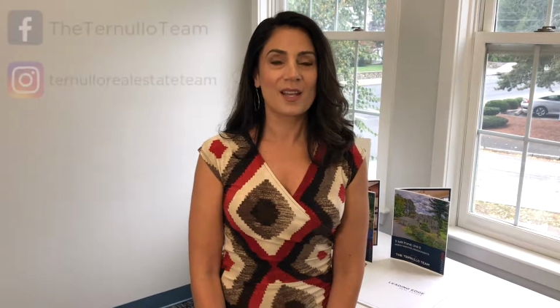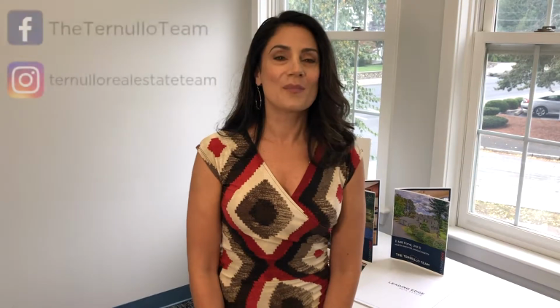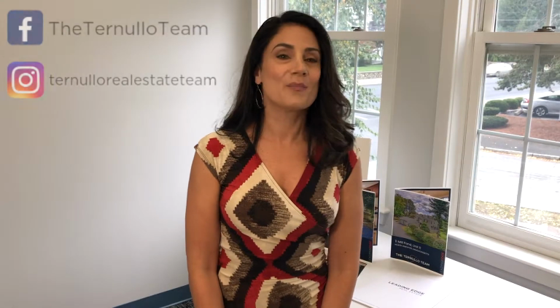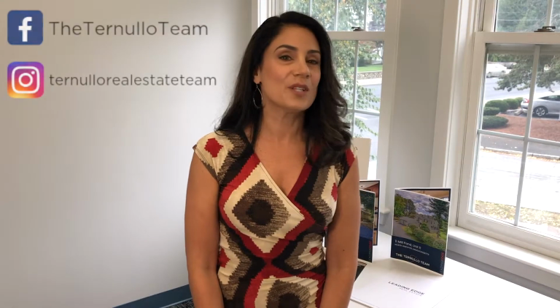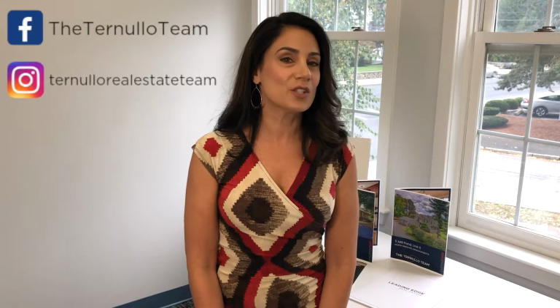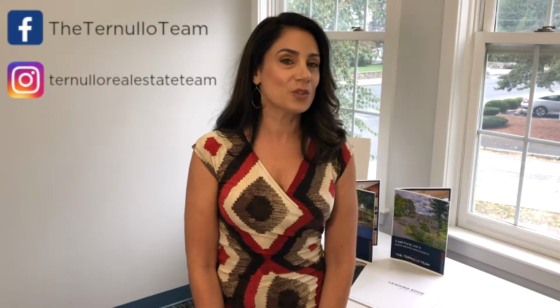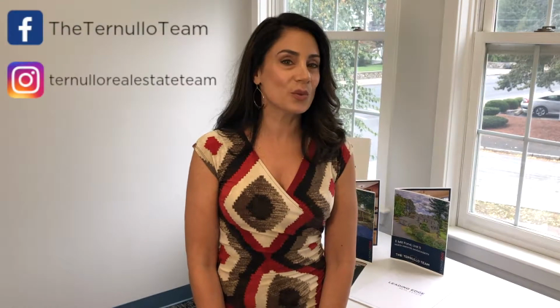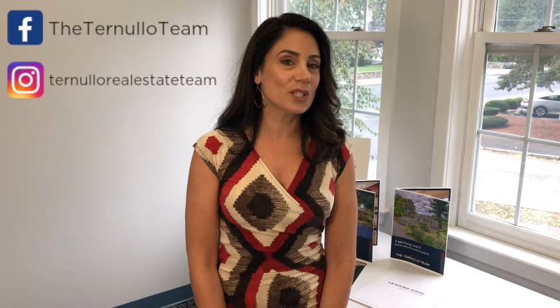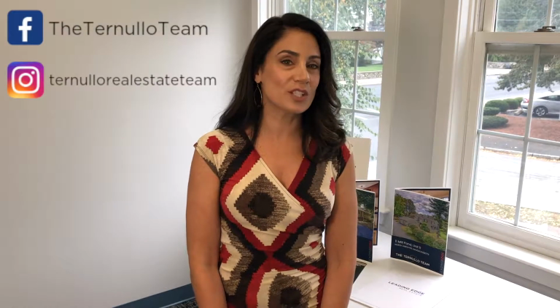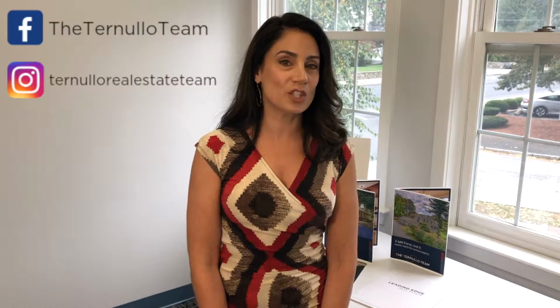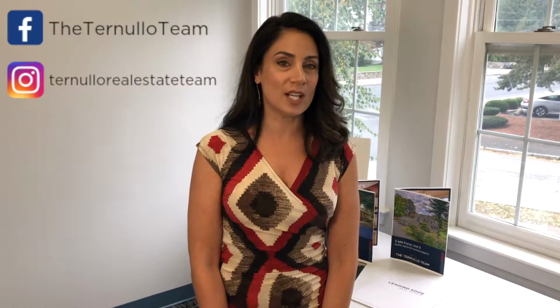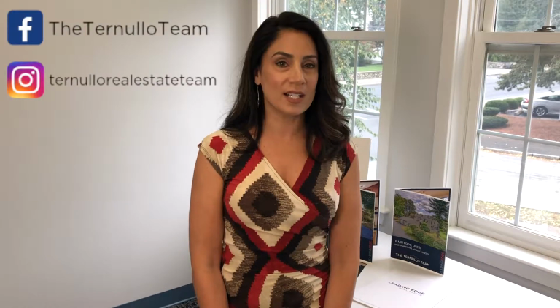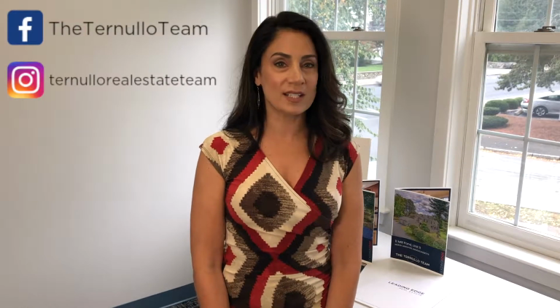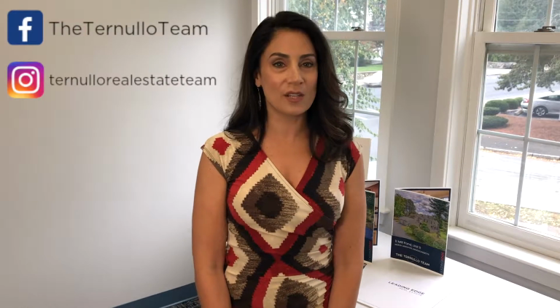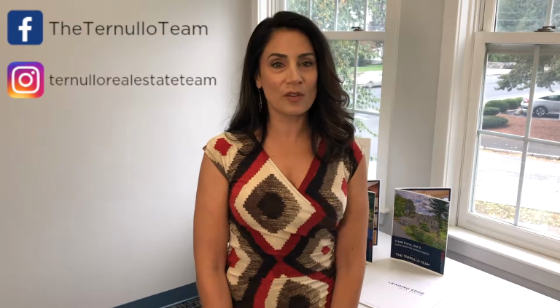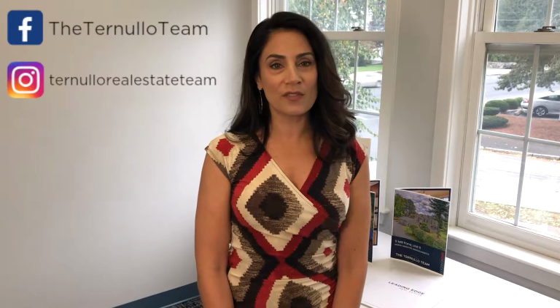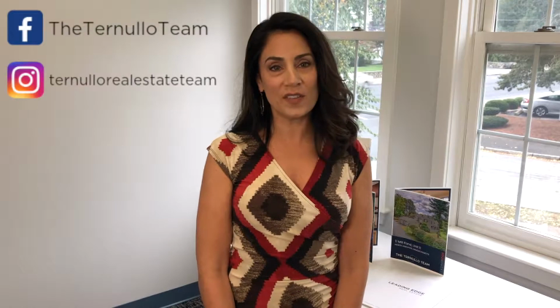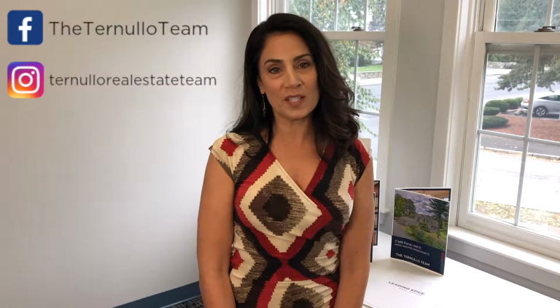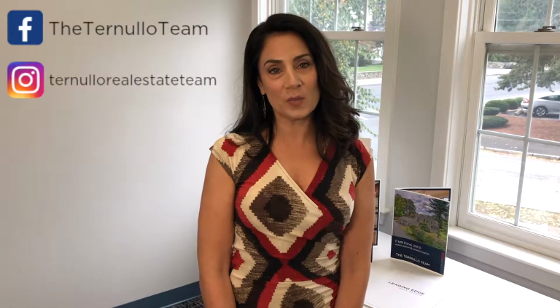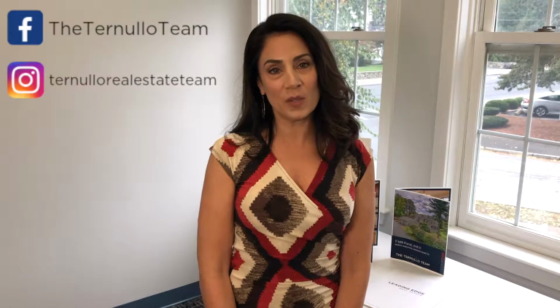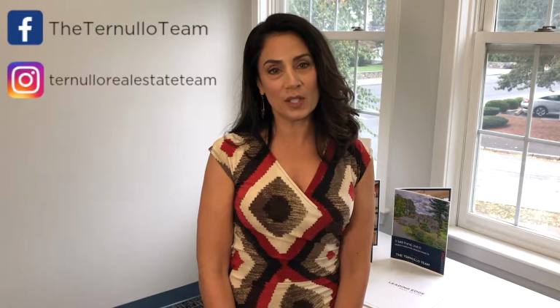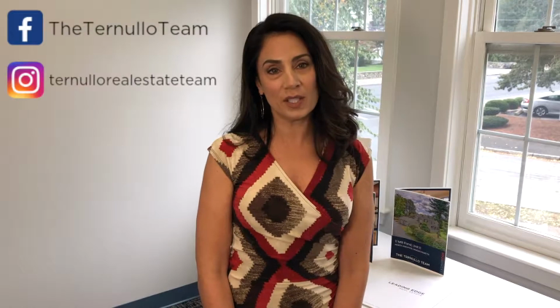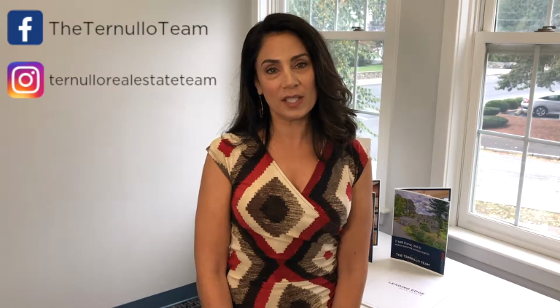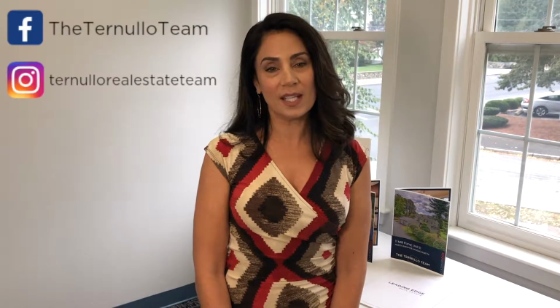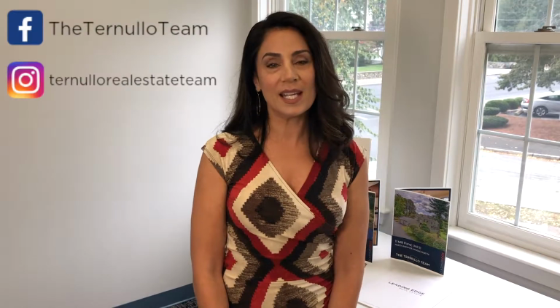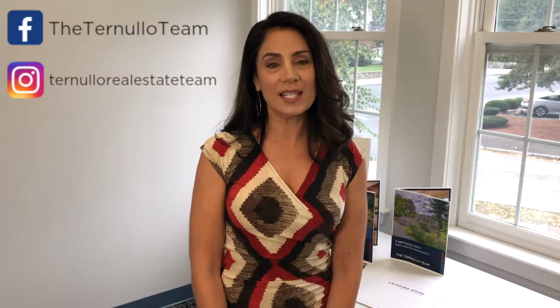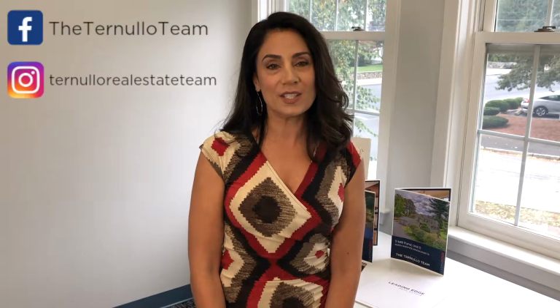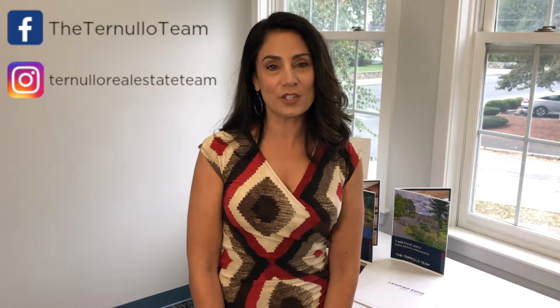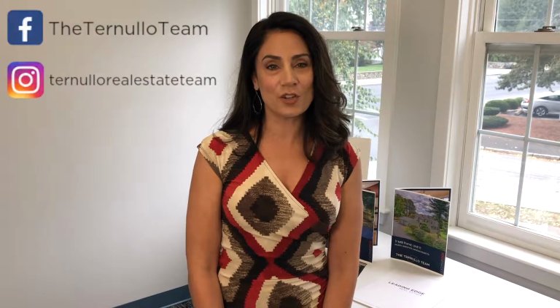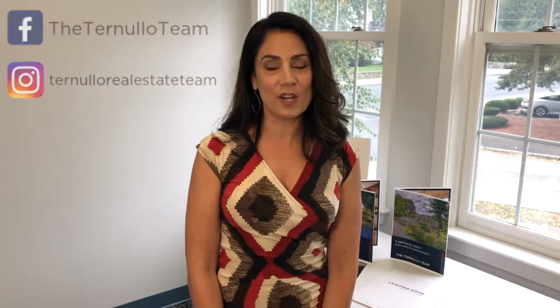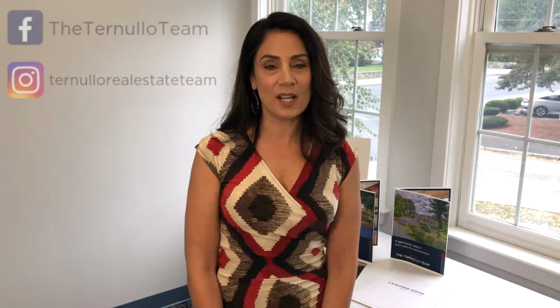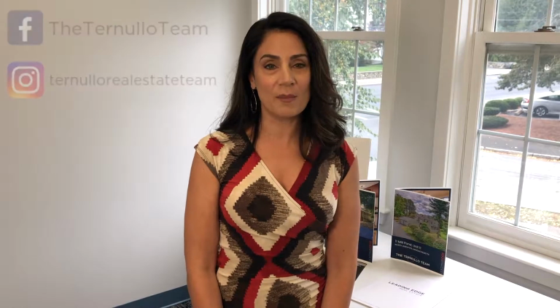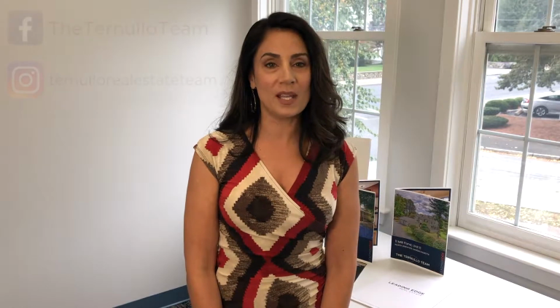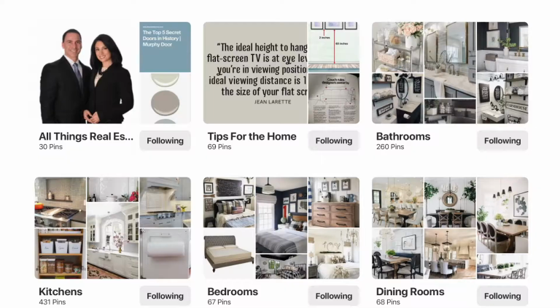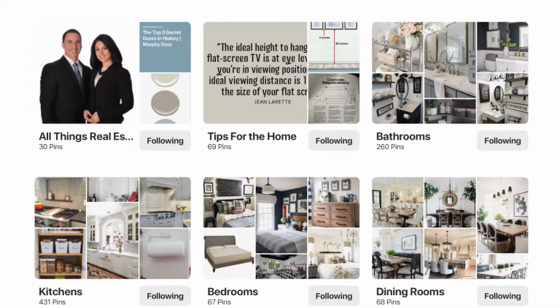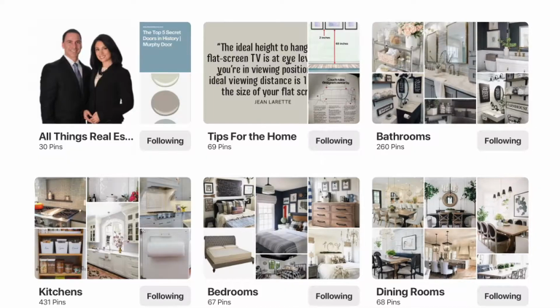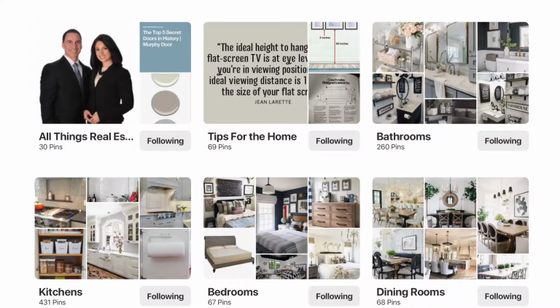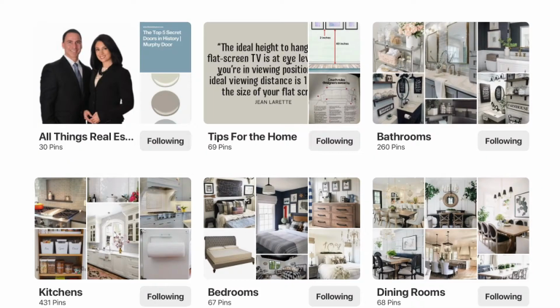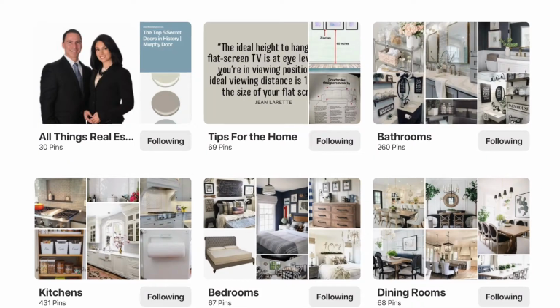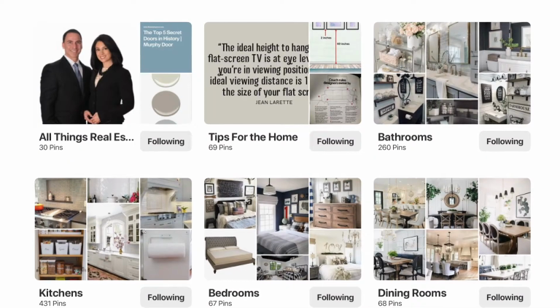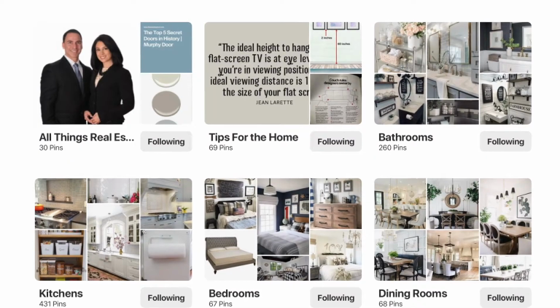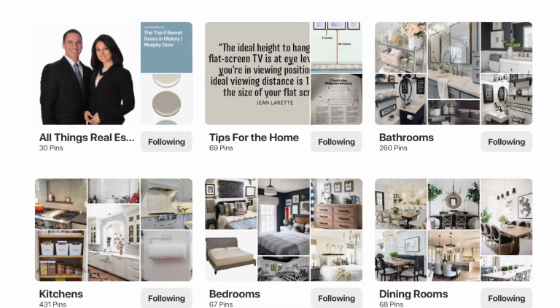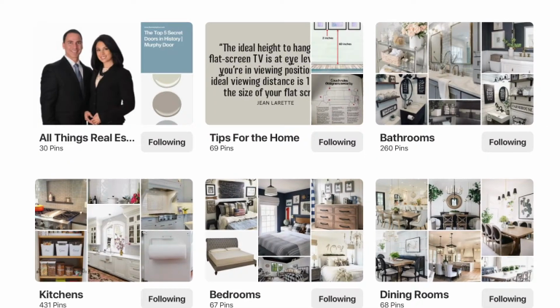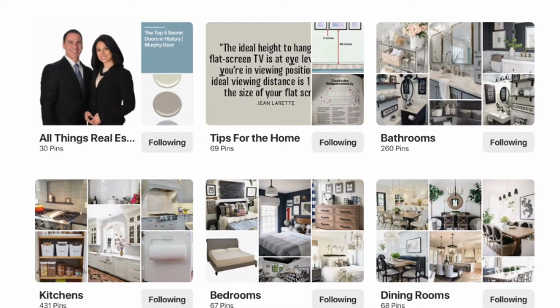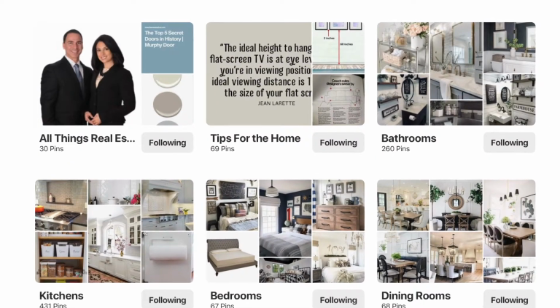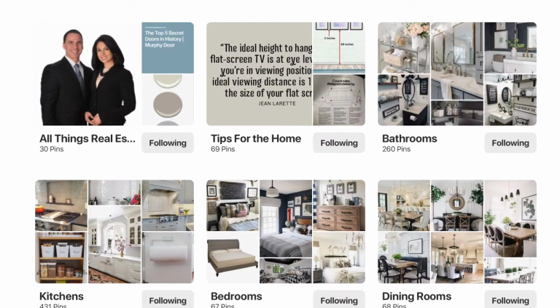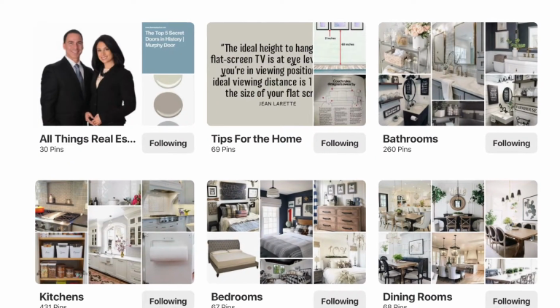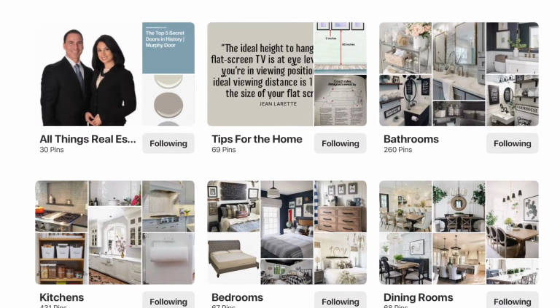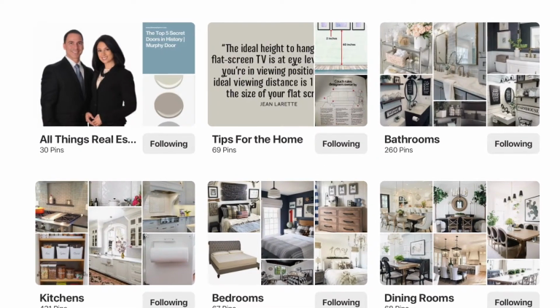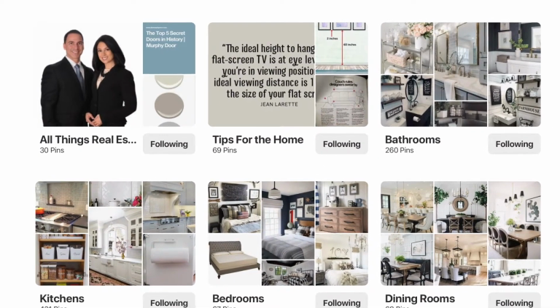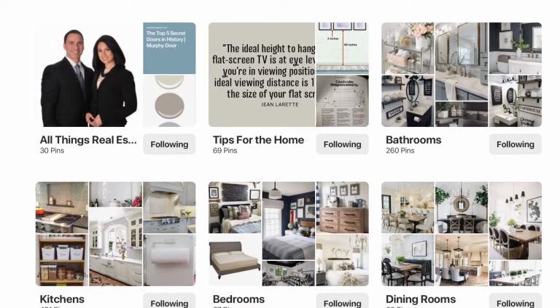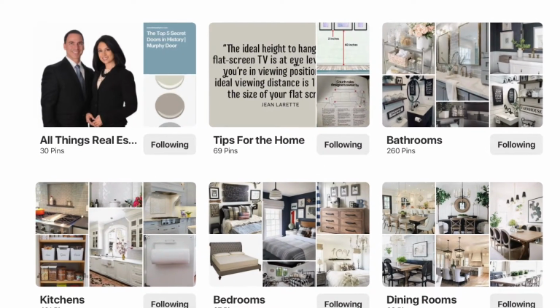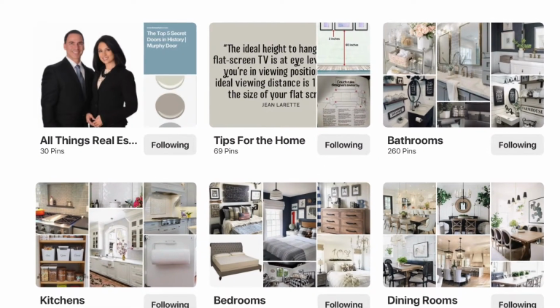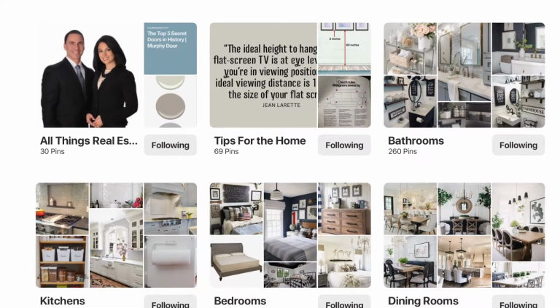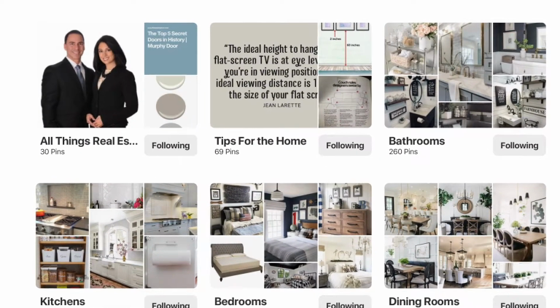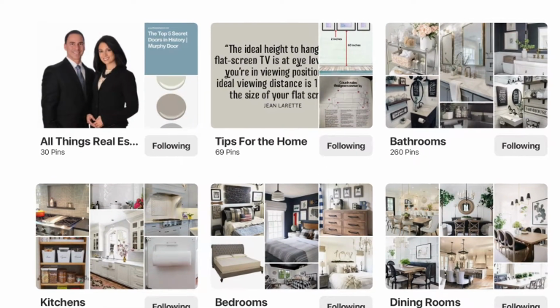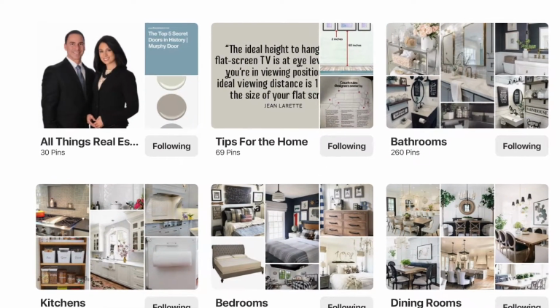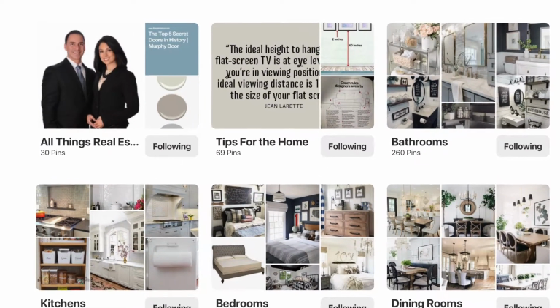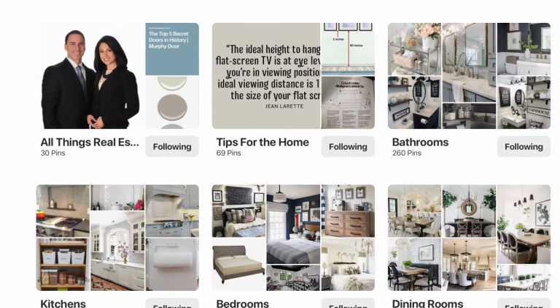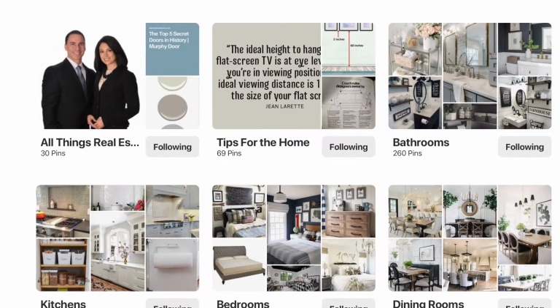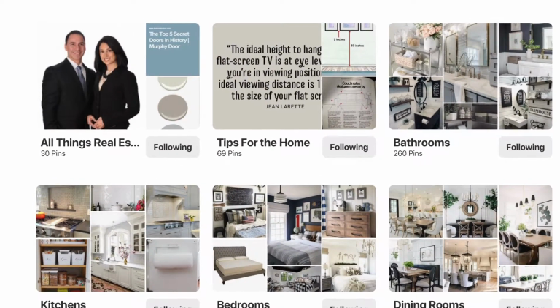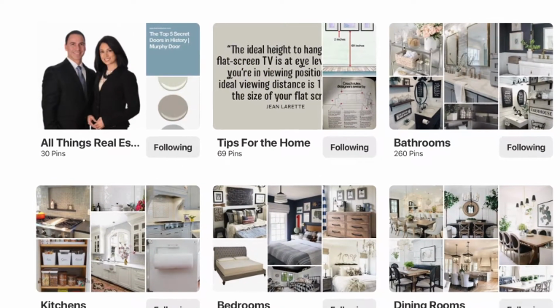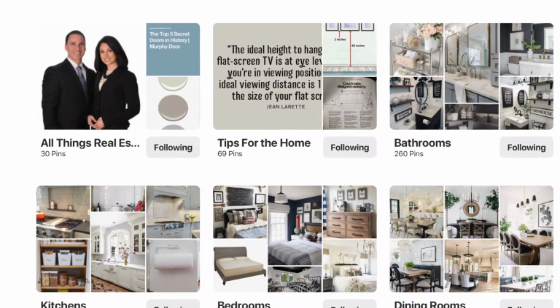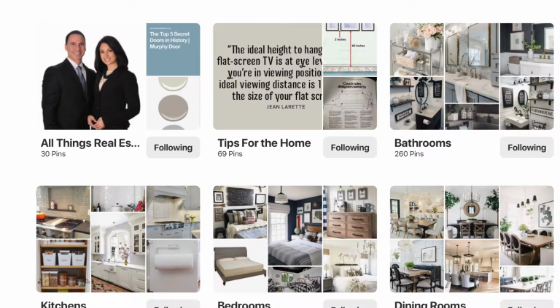Be sure to check us out on Facebook and Instagram, and check out my Pinterest page for tips and ideas on your home.